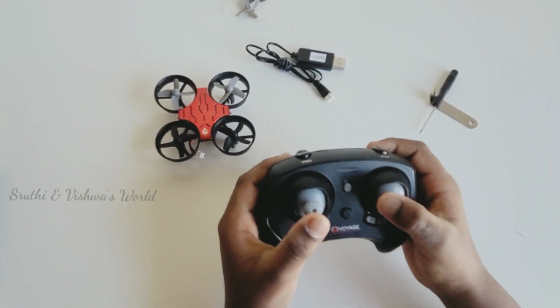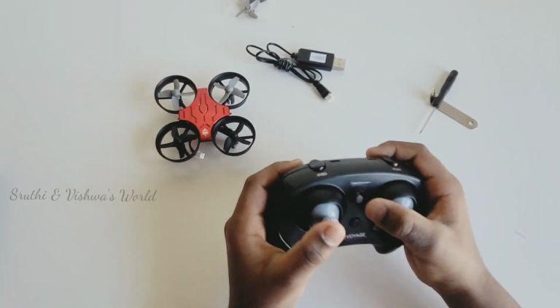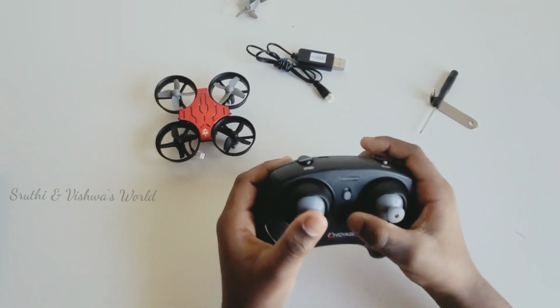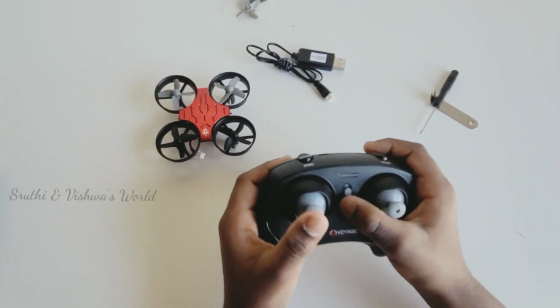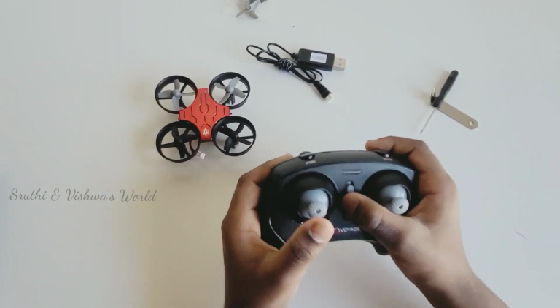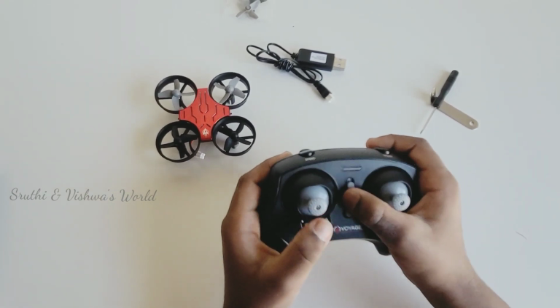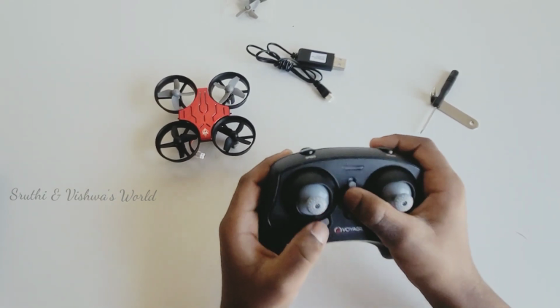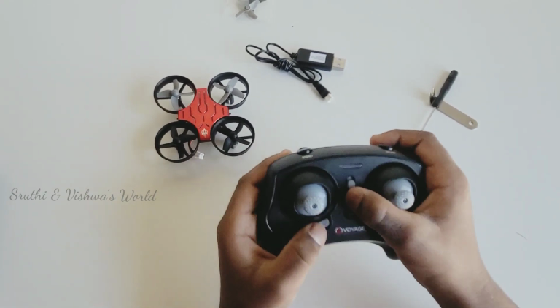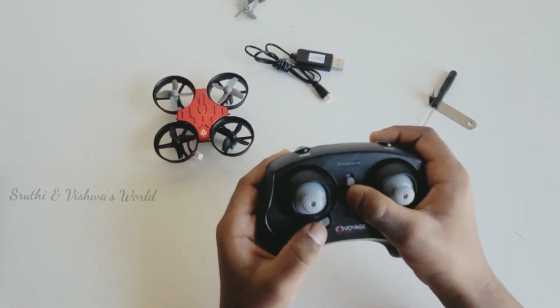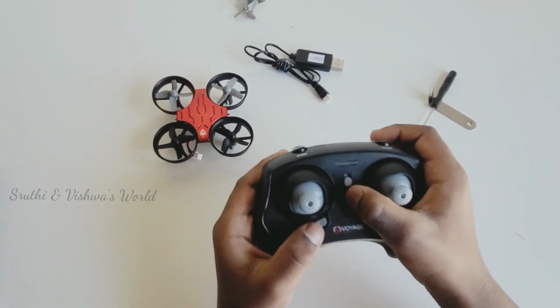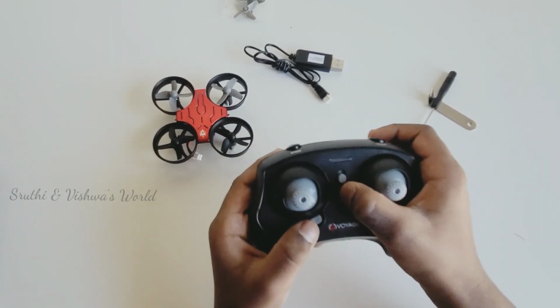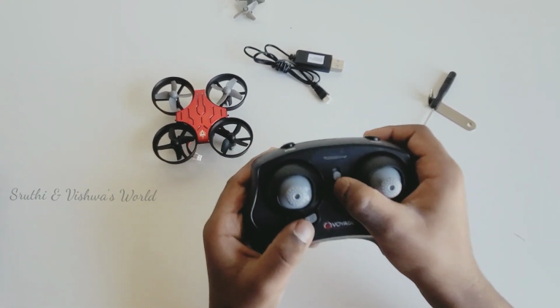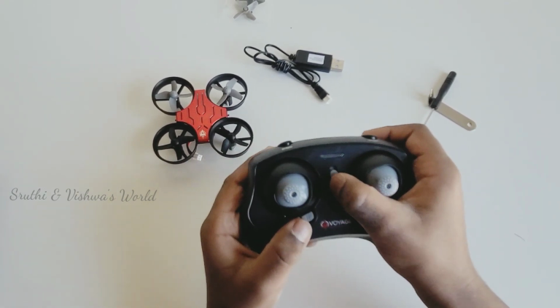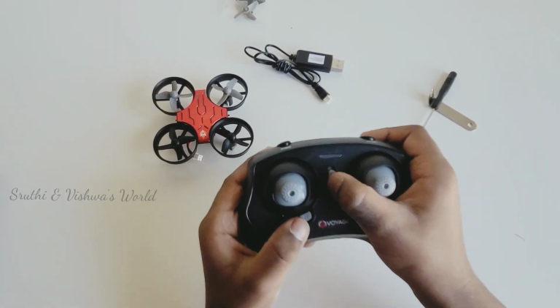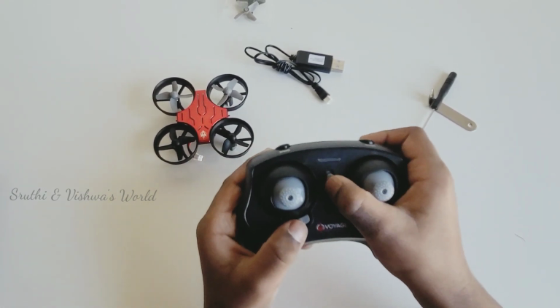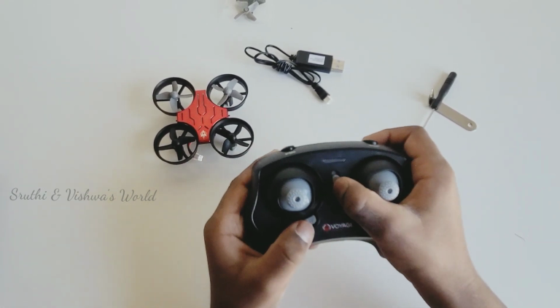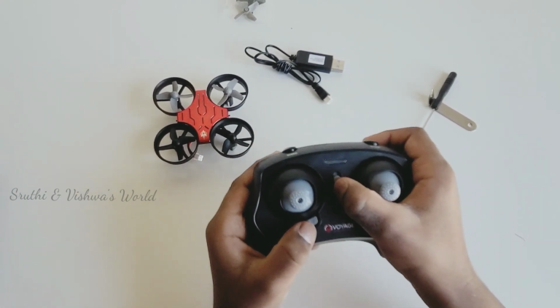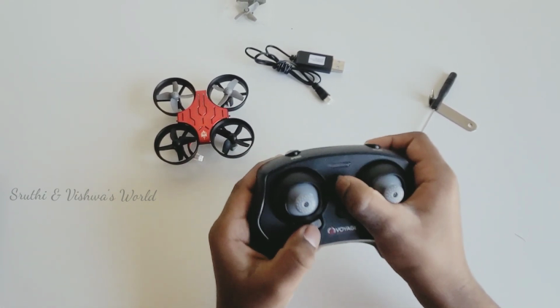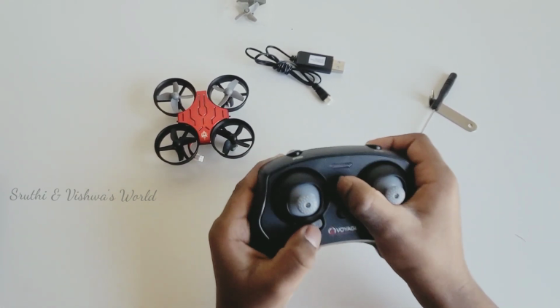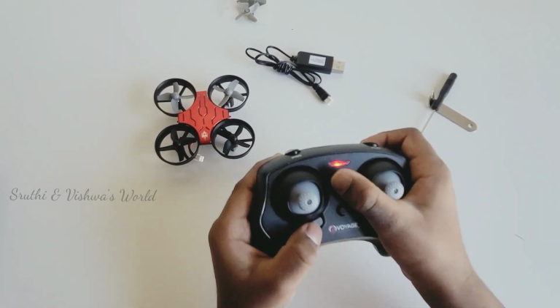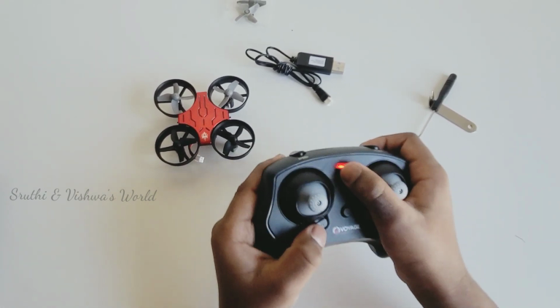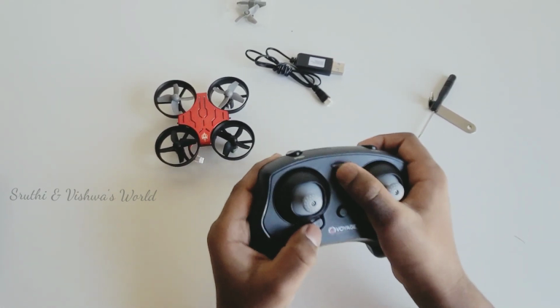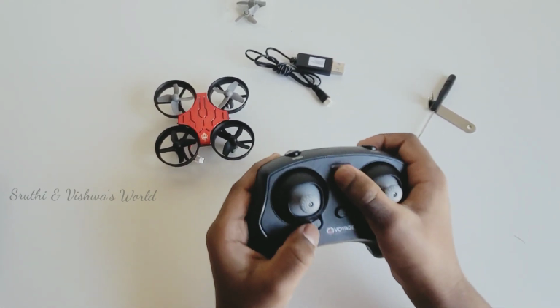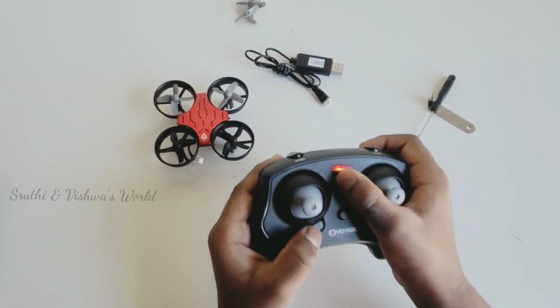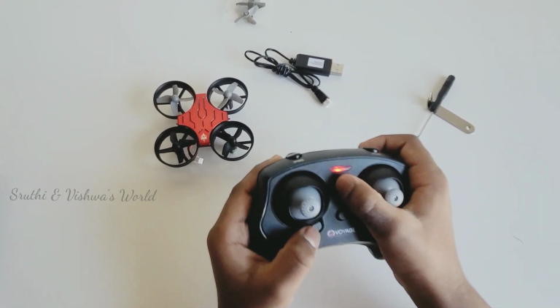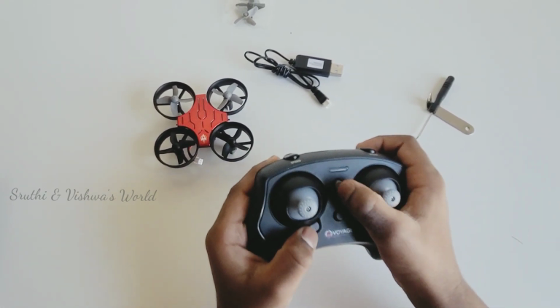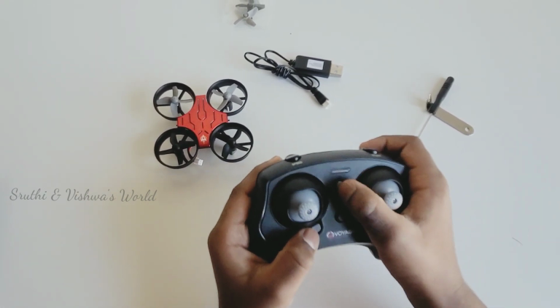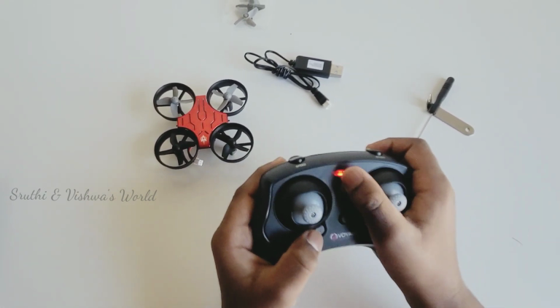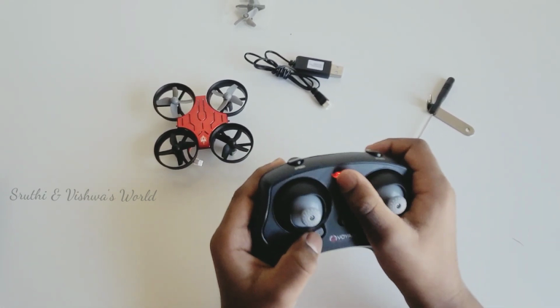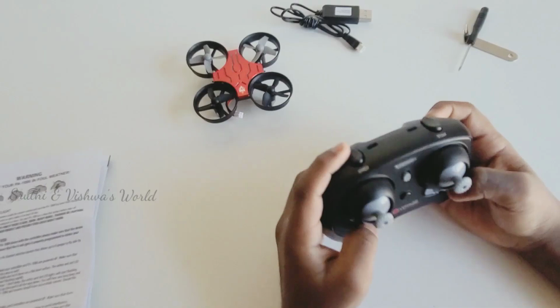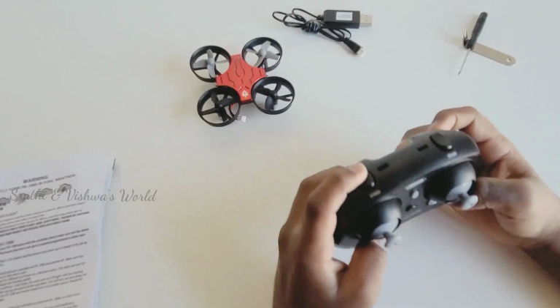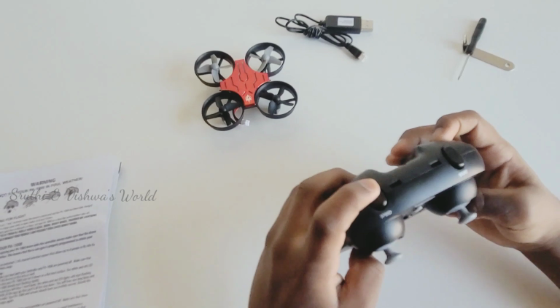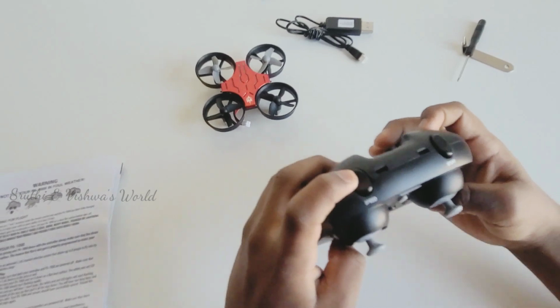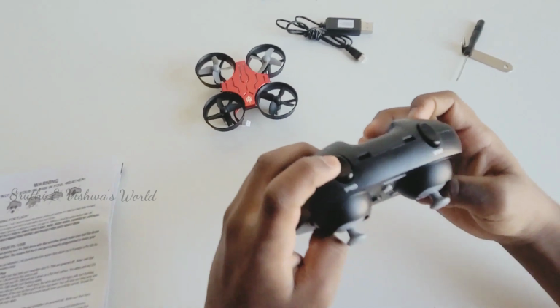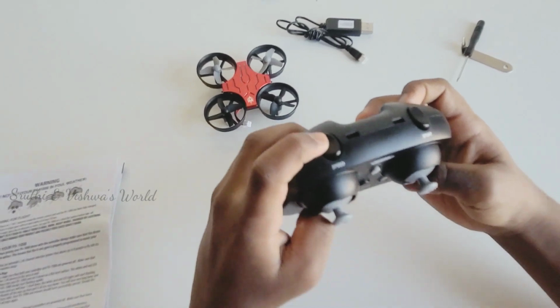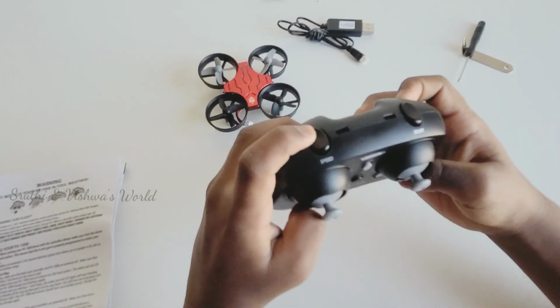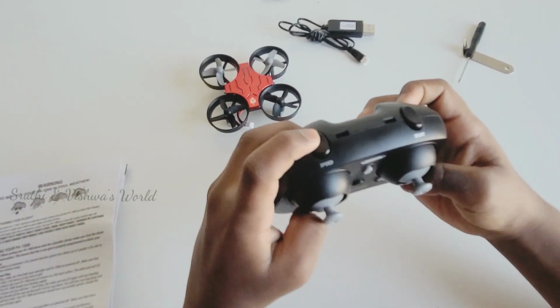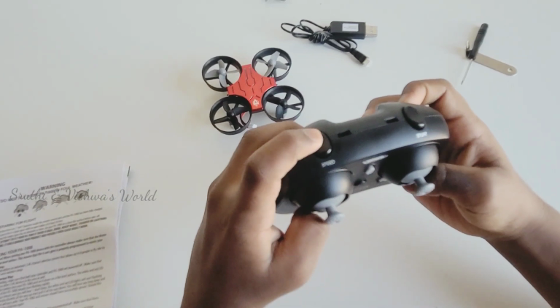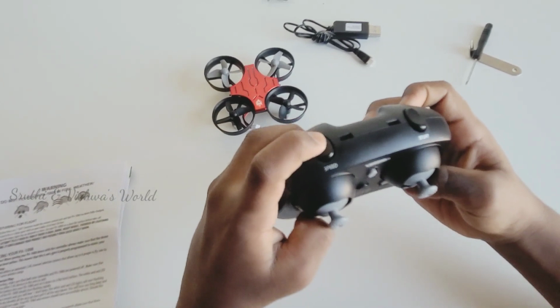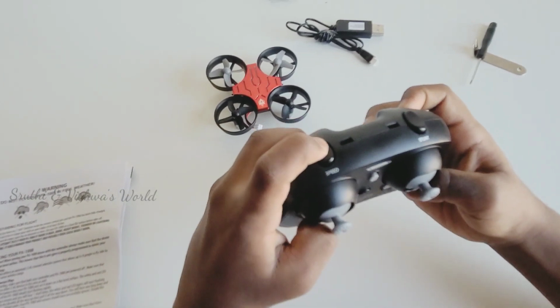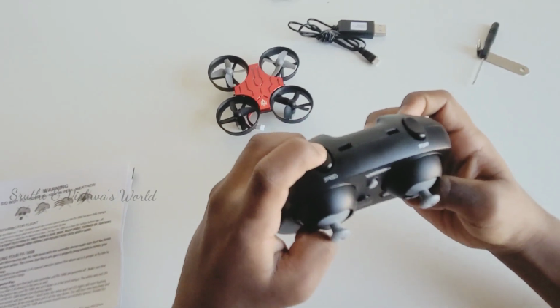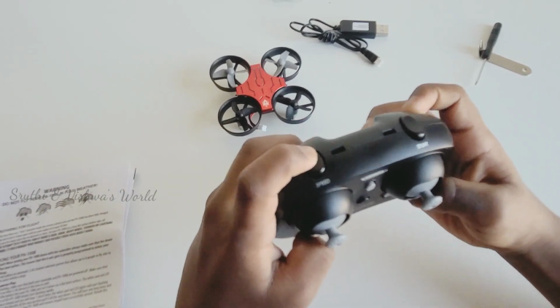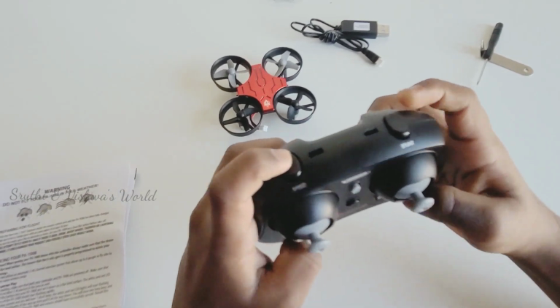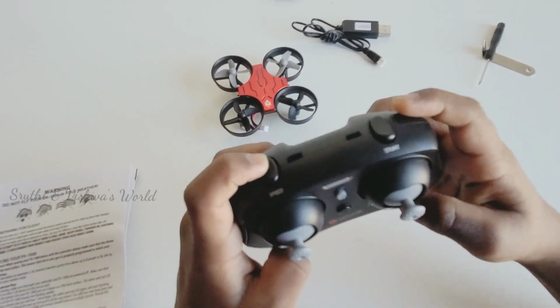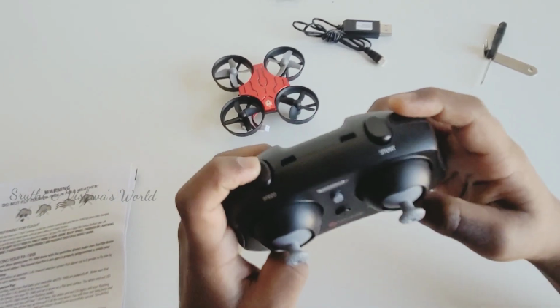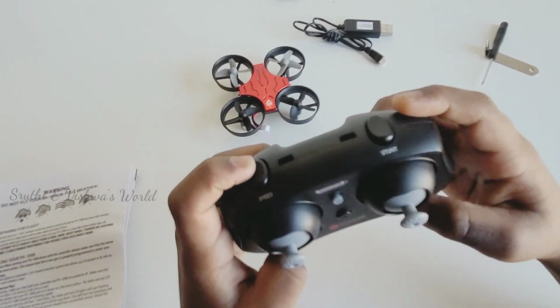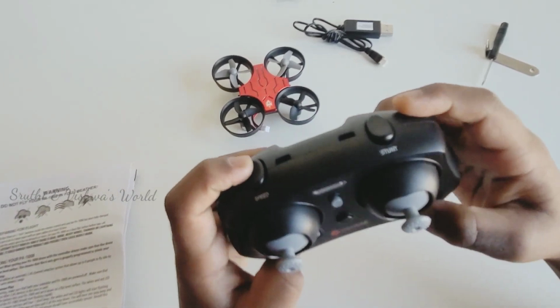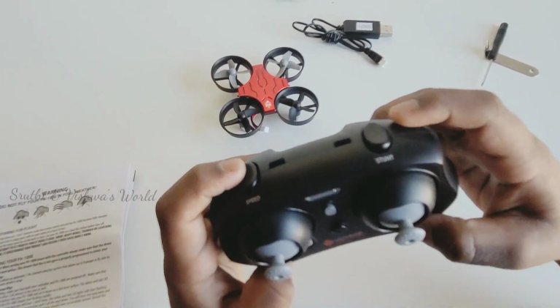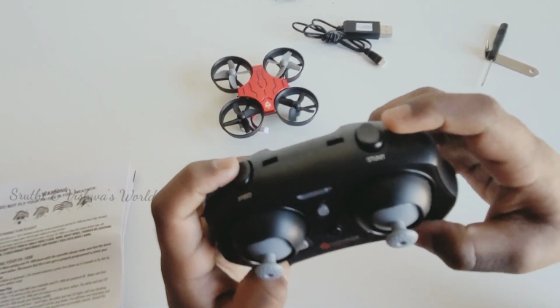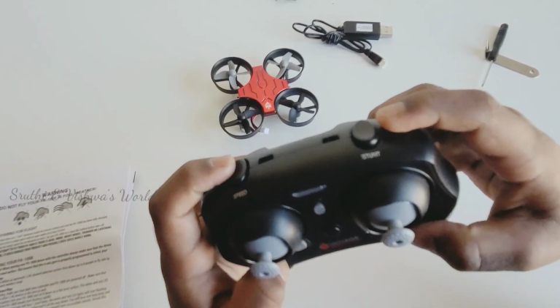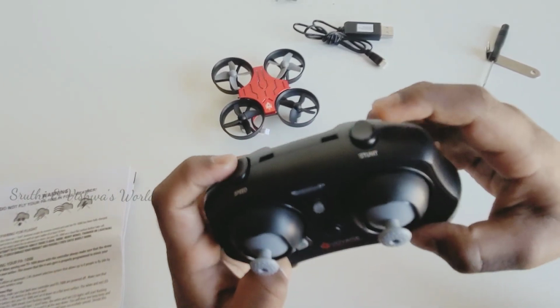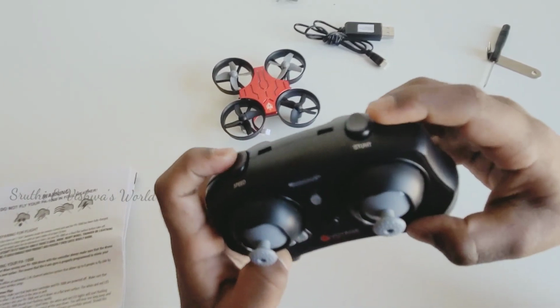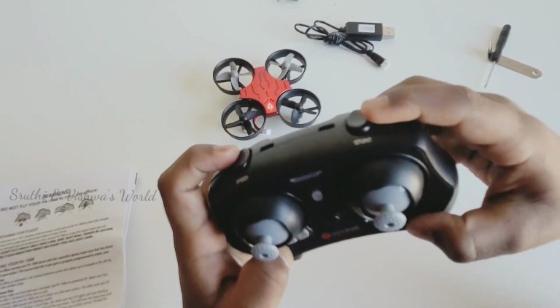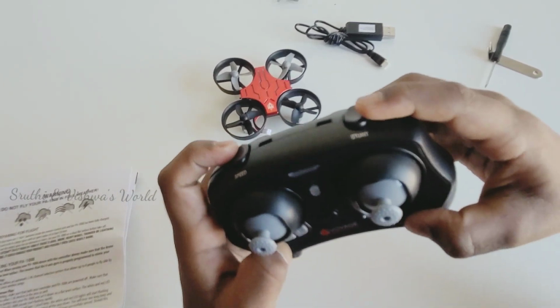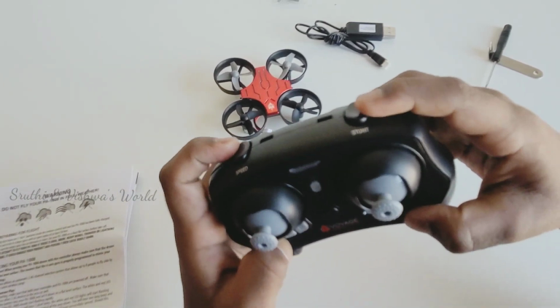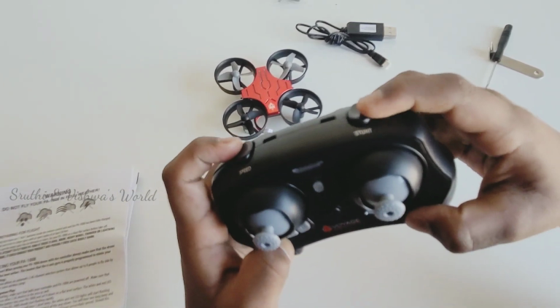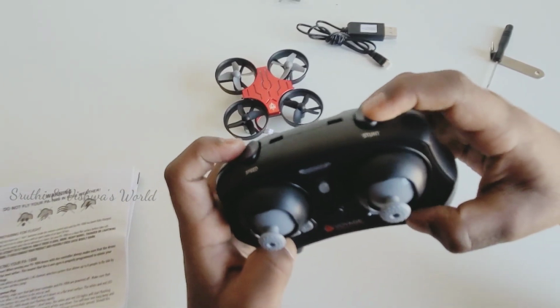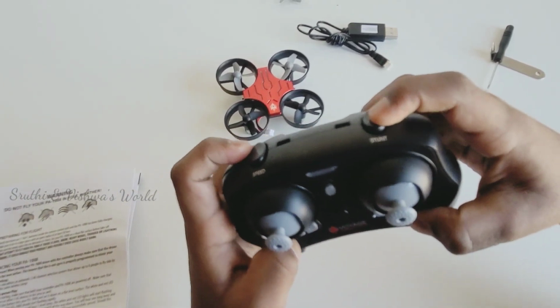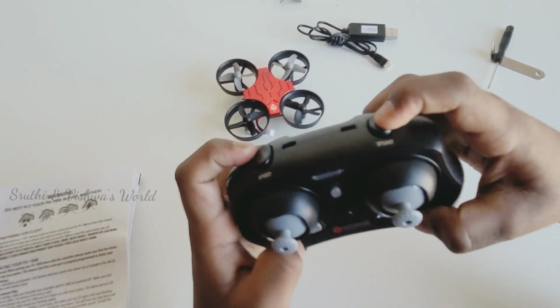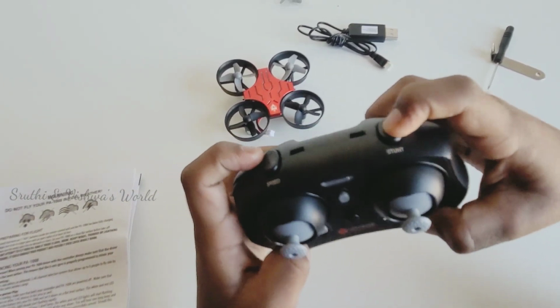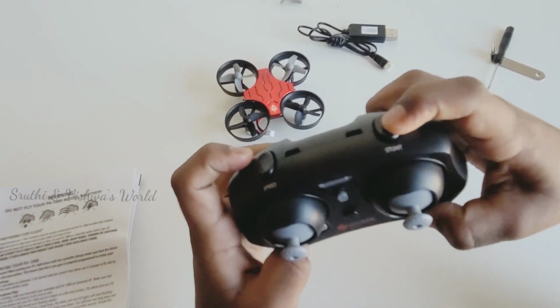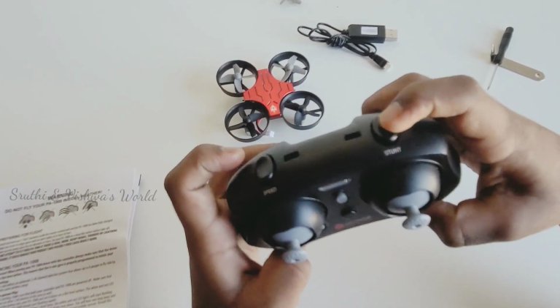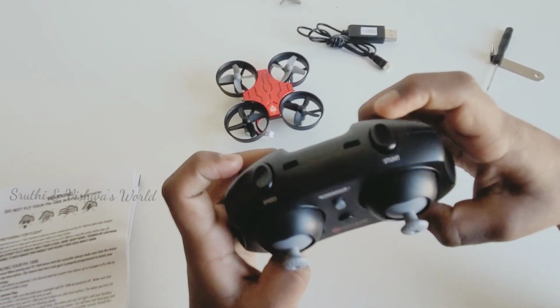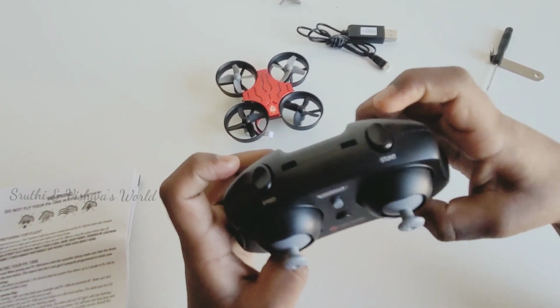This is the on/off button. This is the speed button. This is the rotating button.